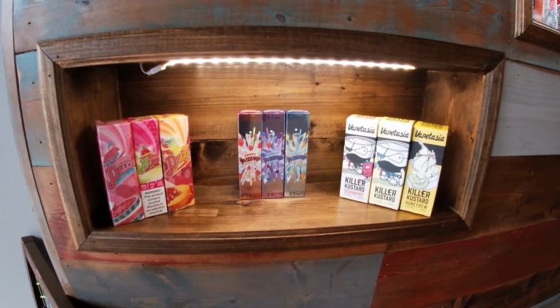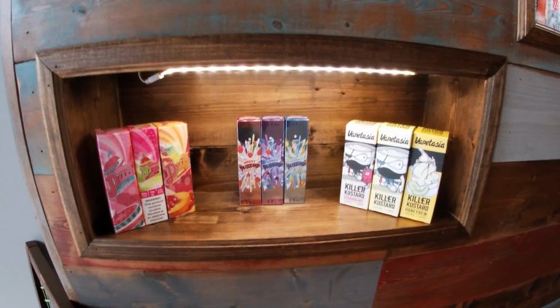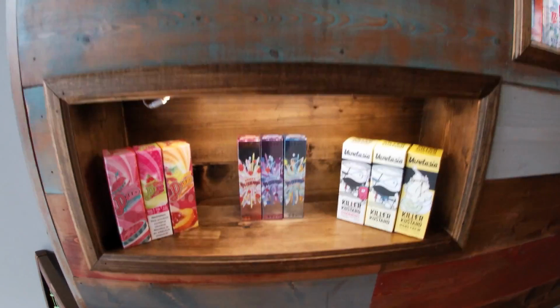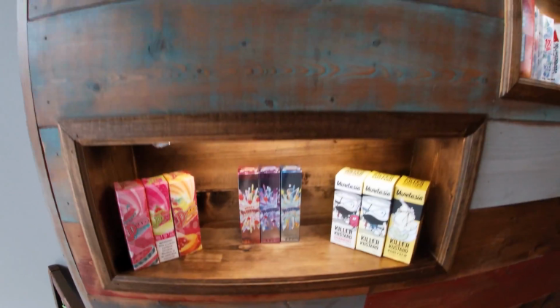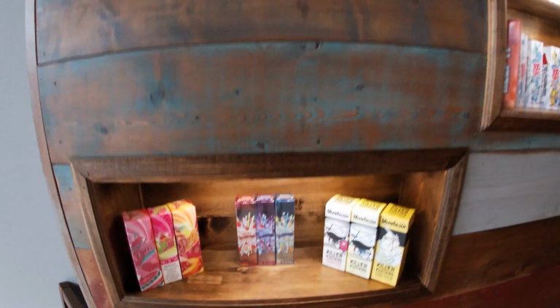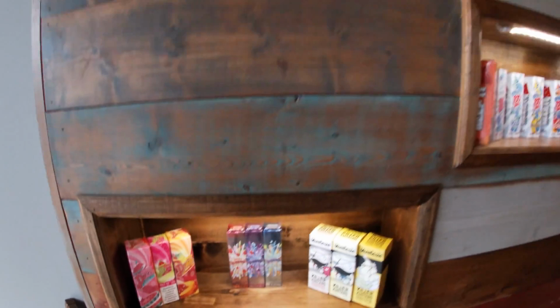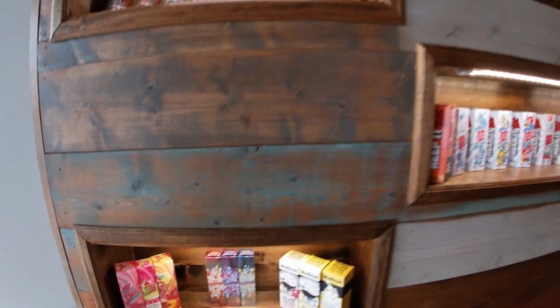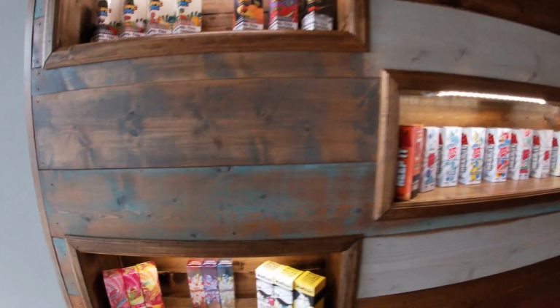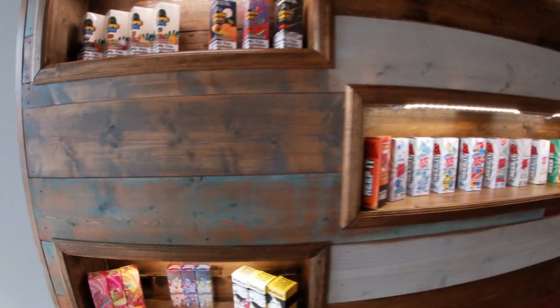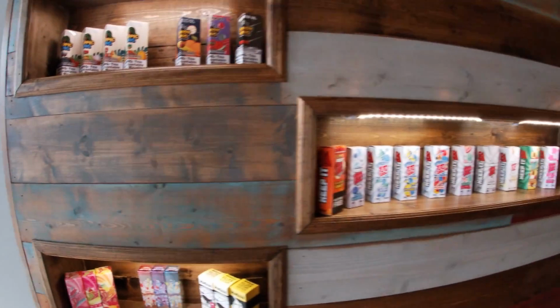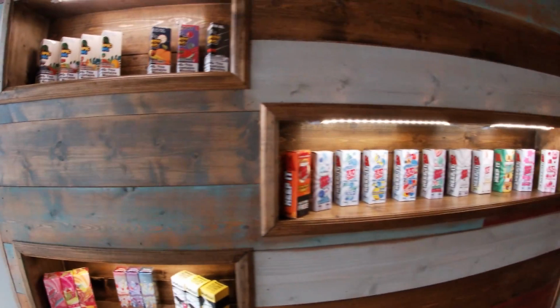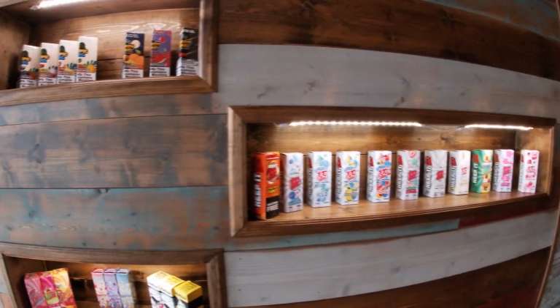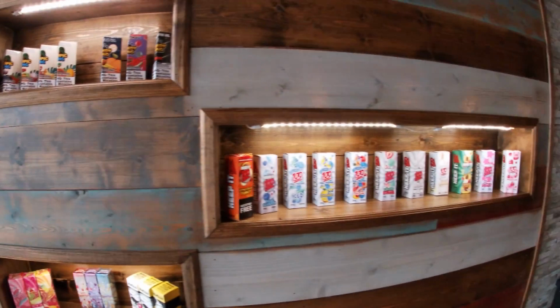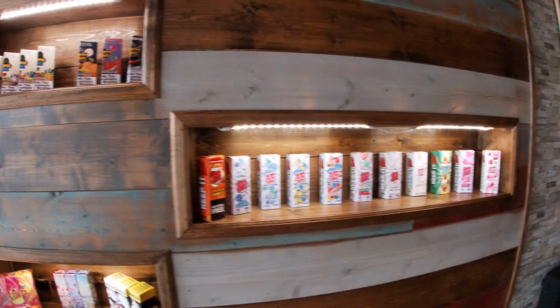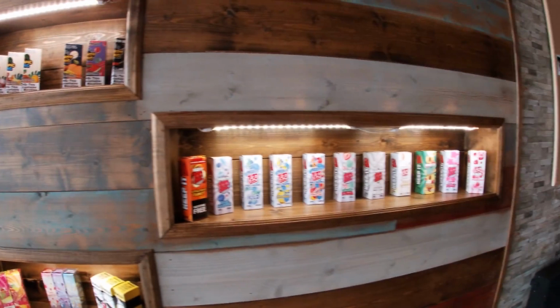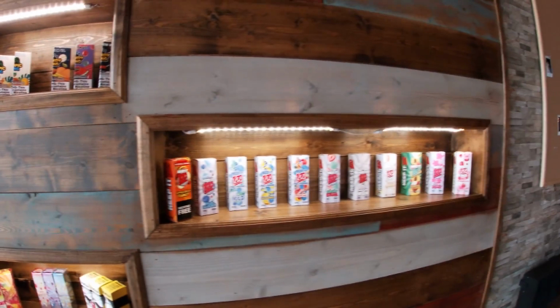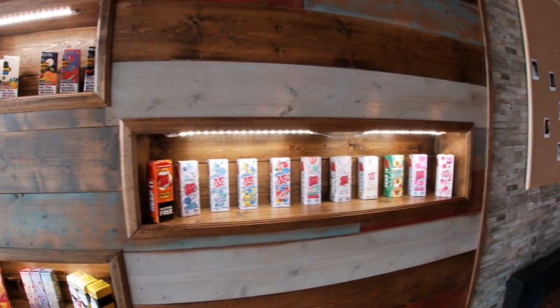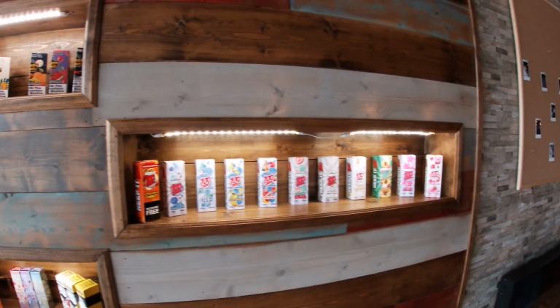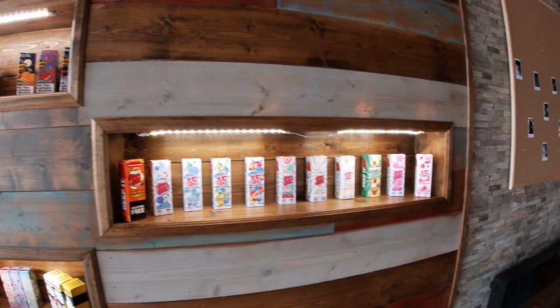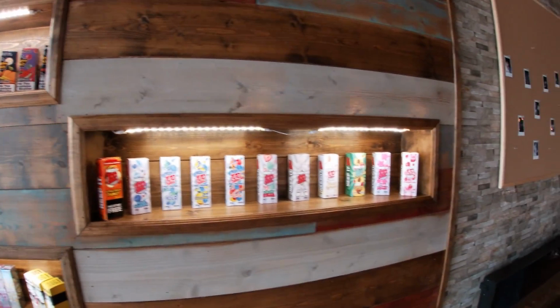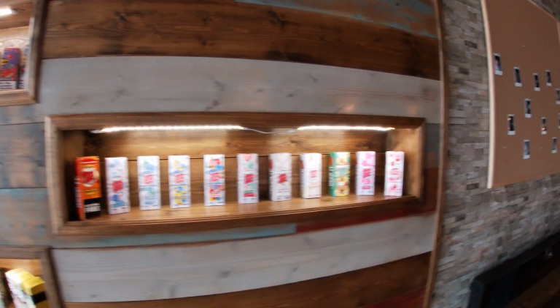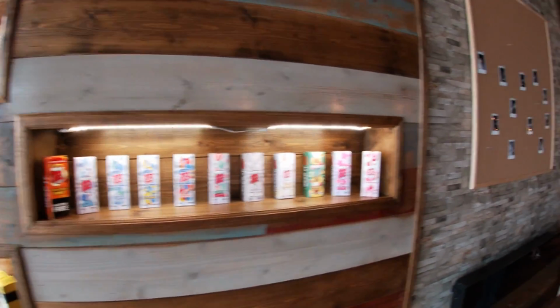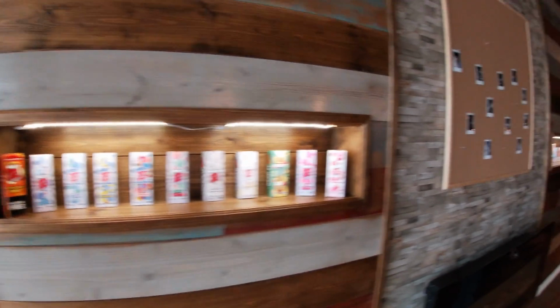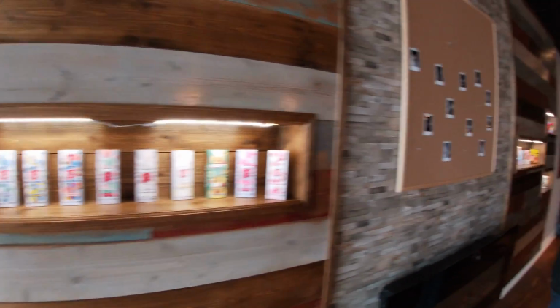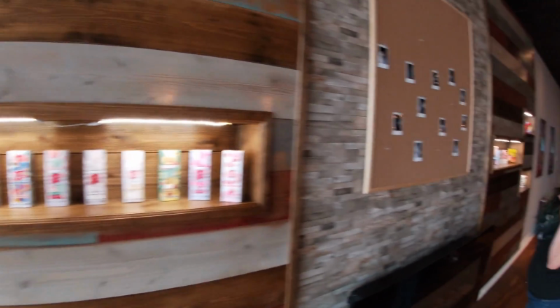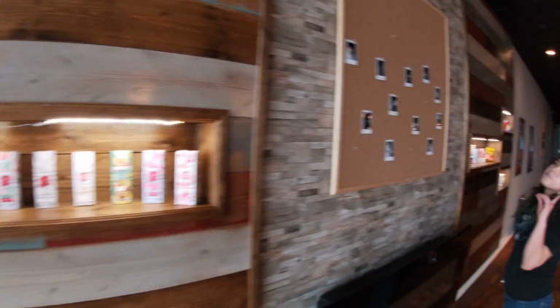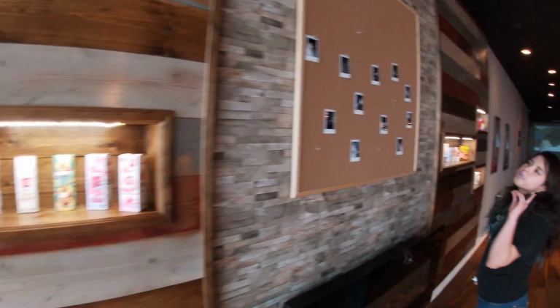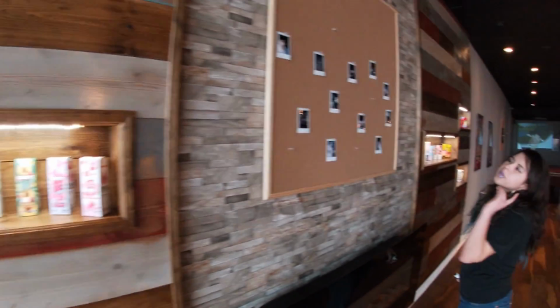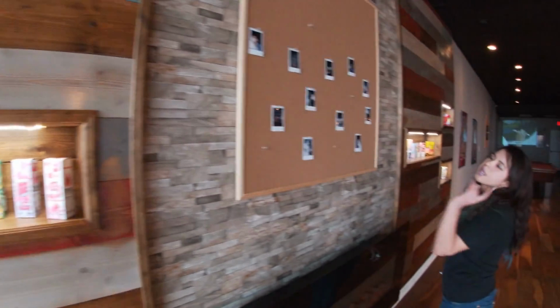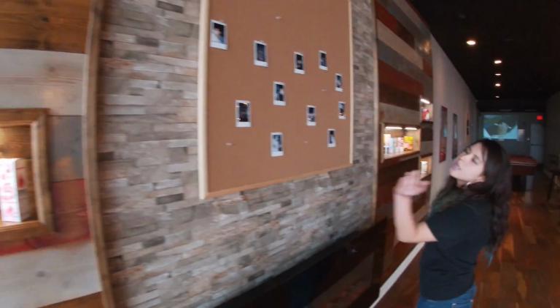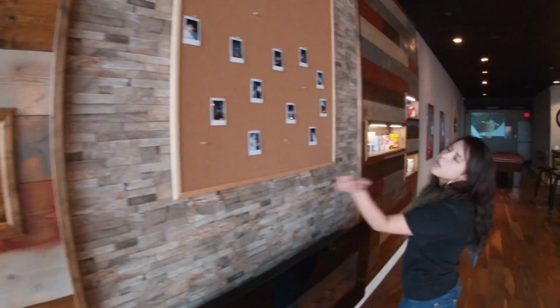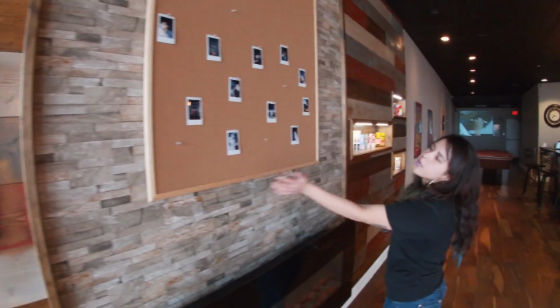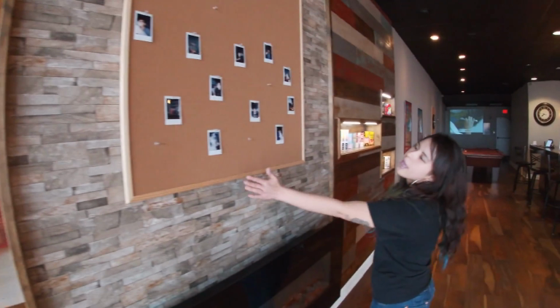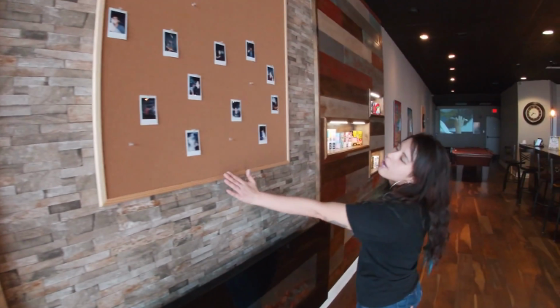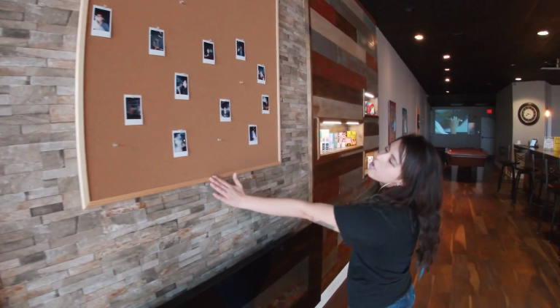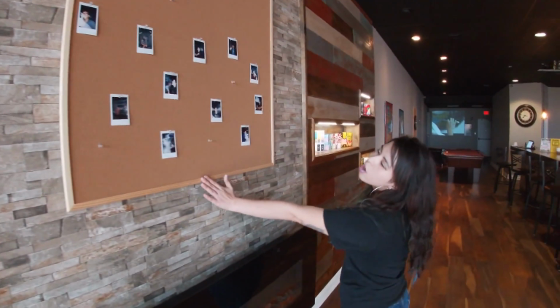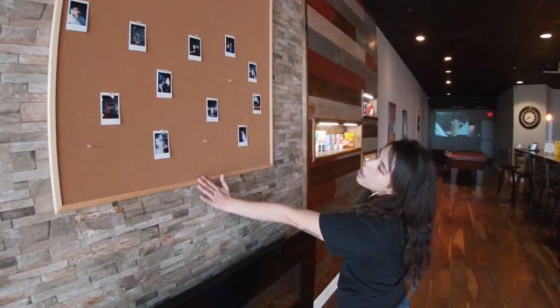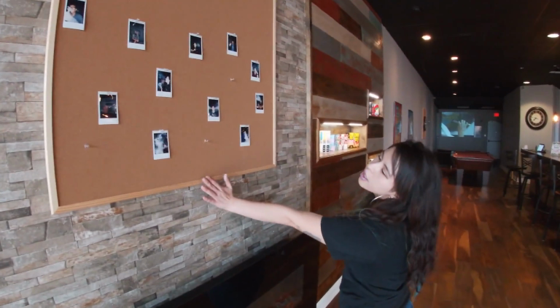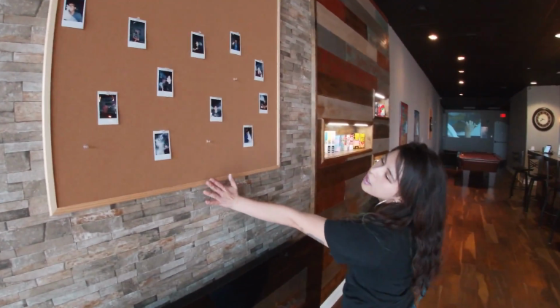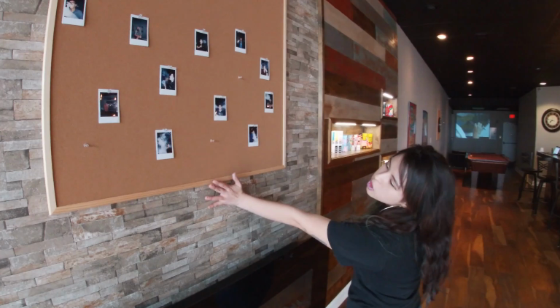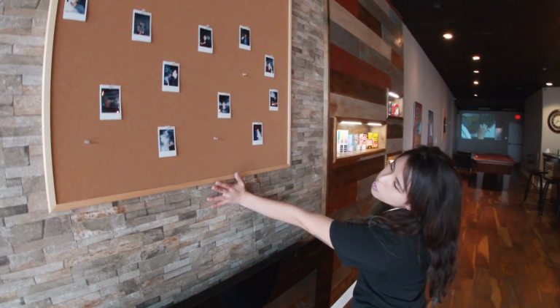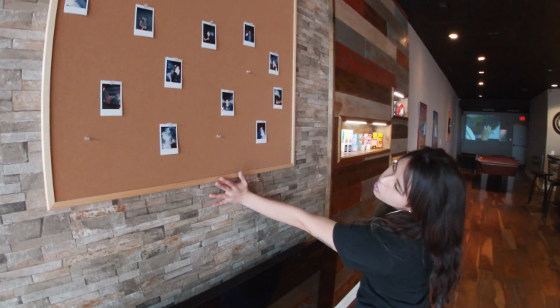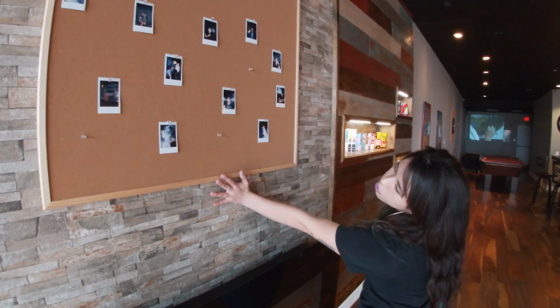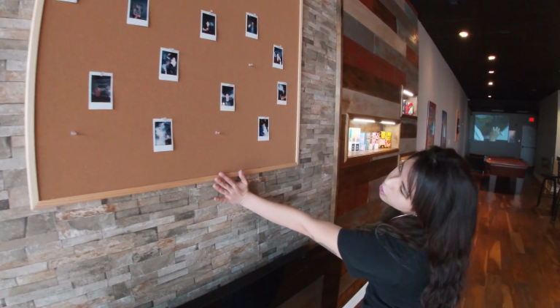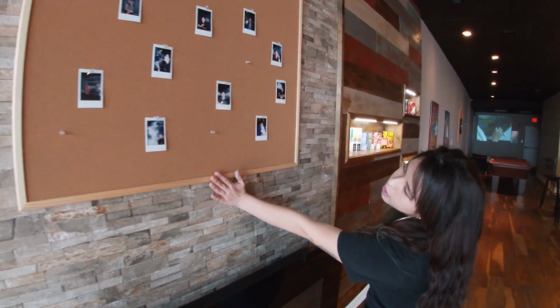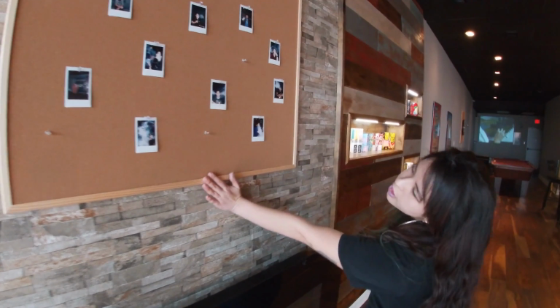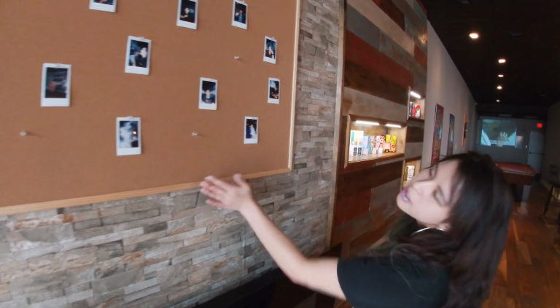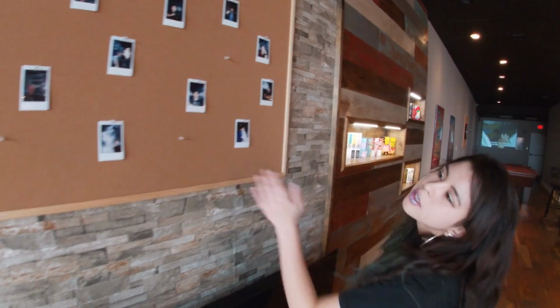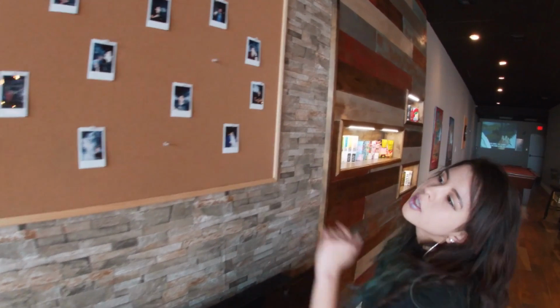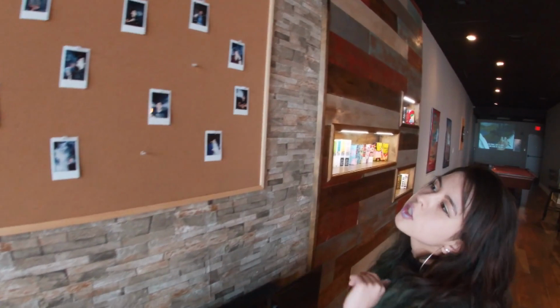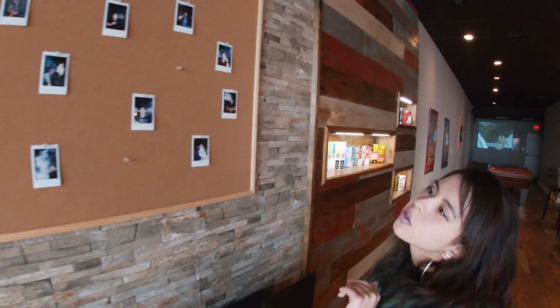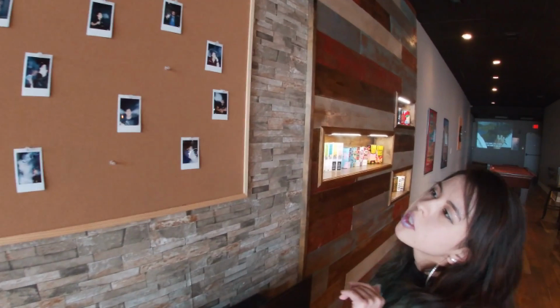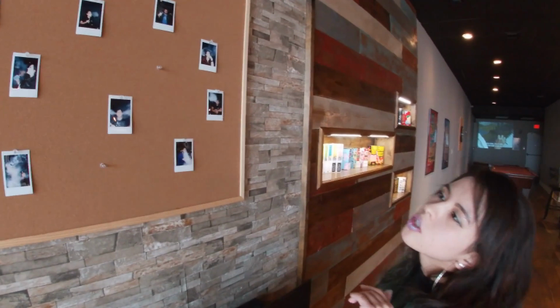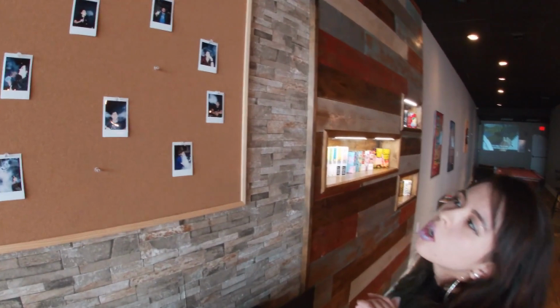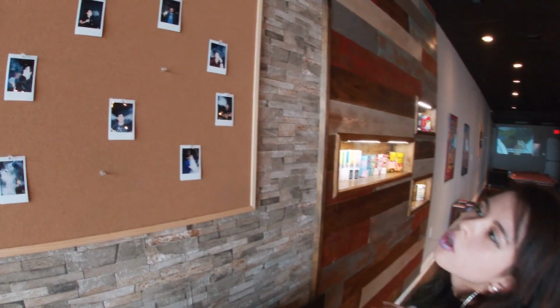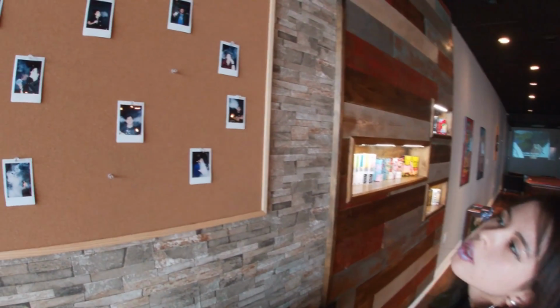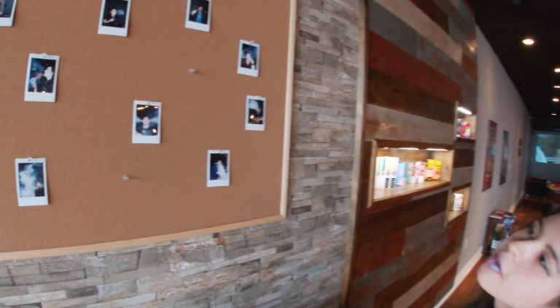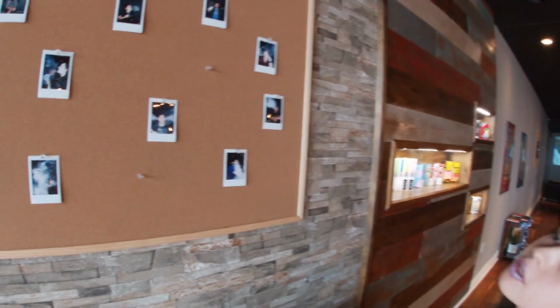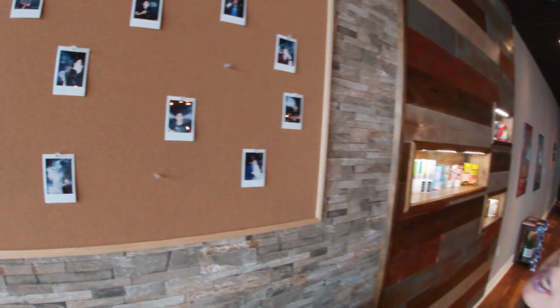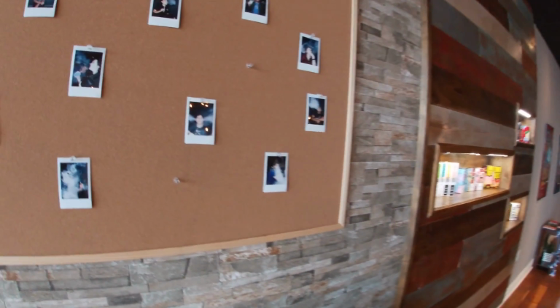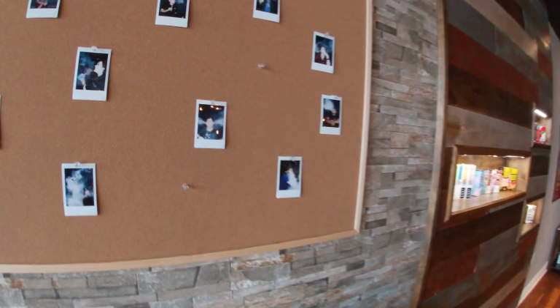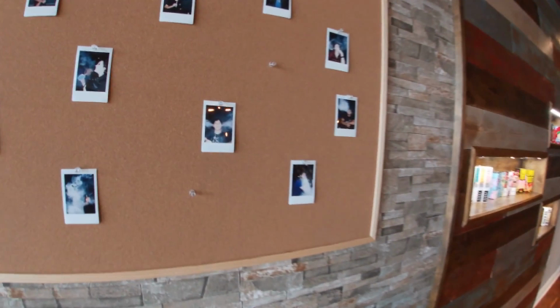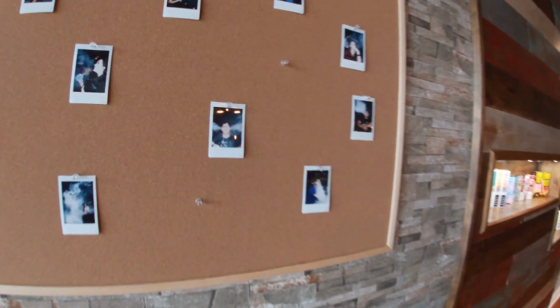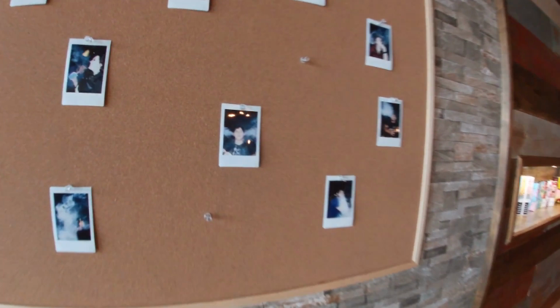Here we have our customer board — this is all our lovely customers.